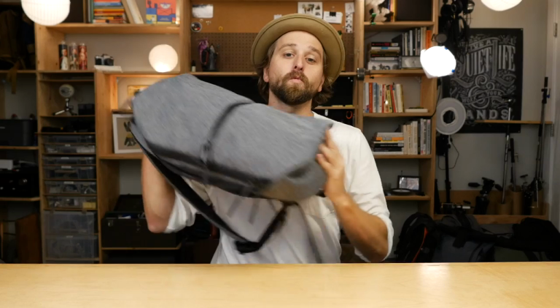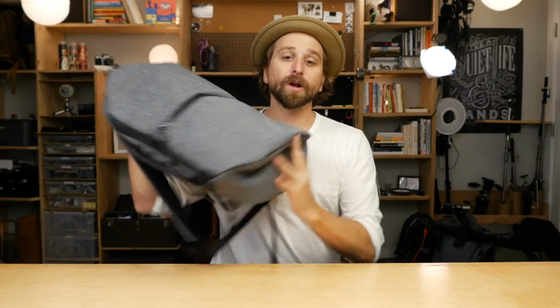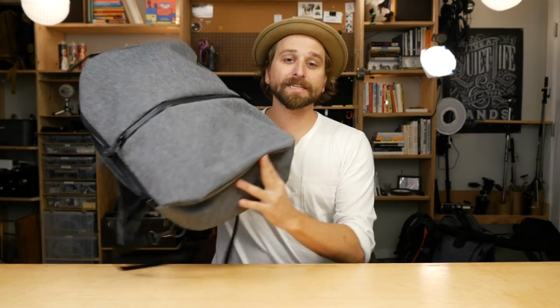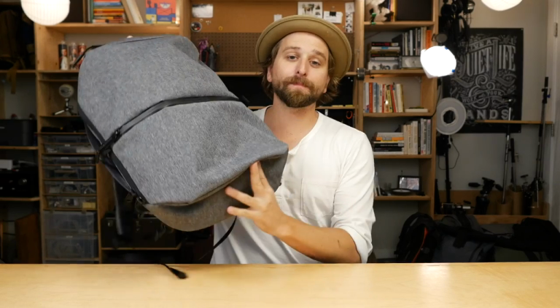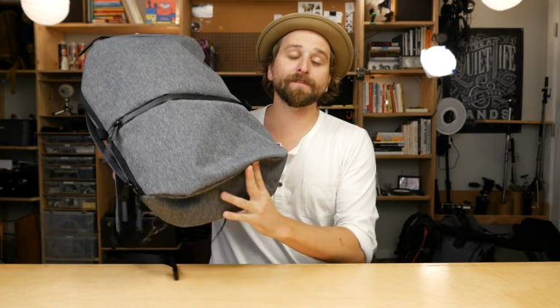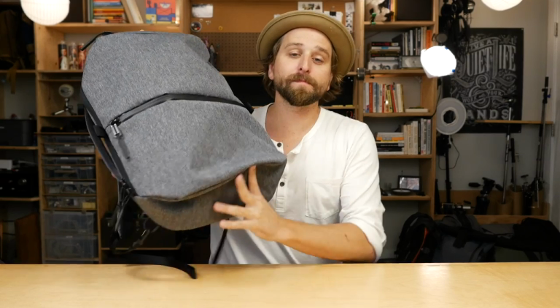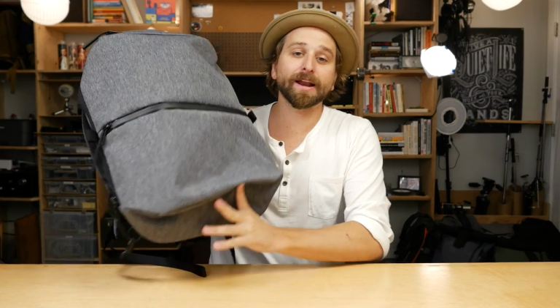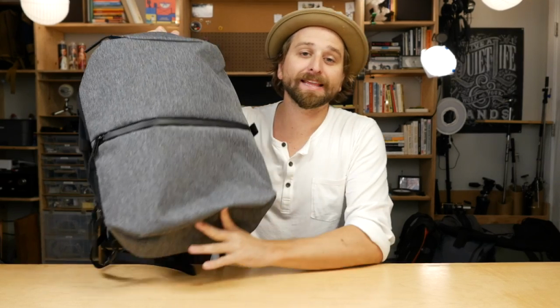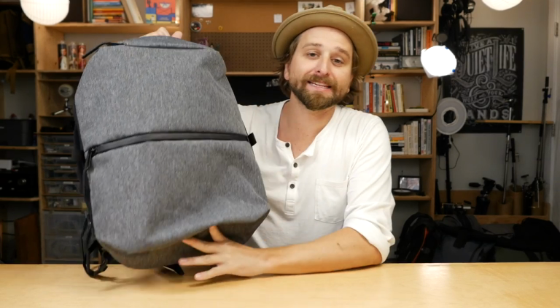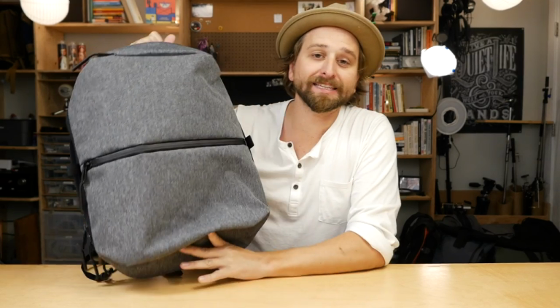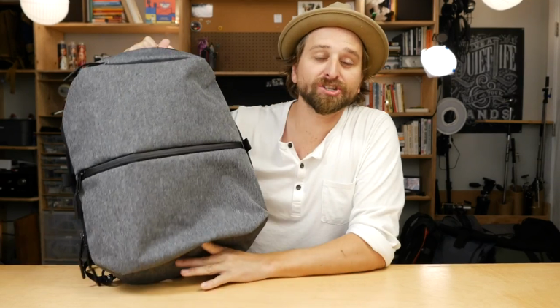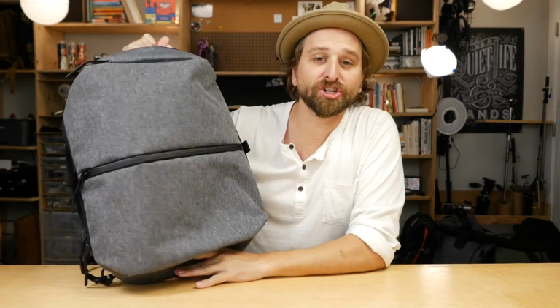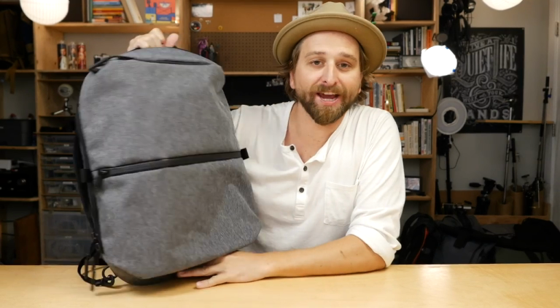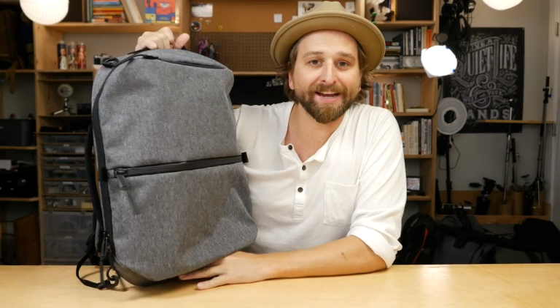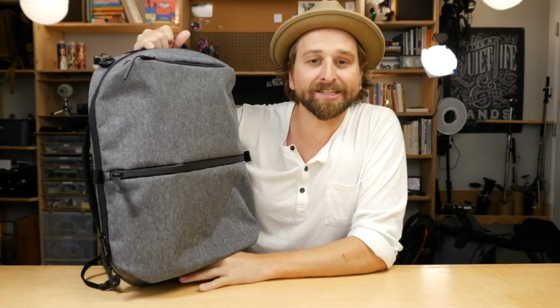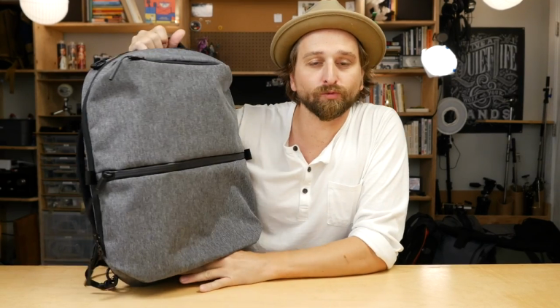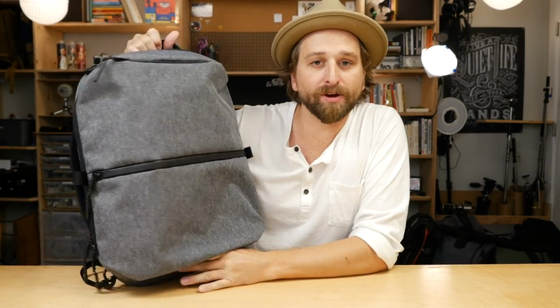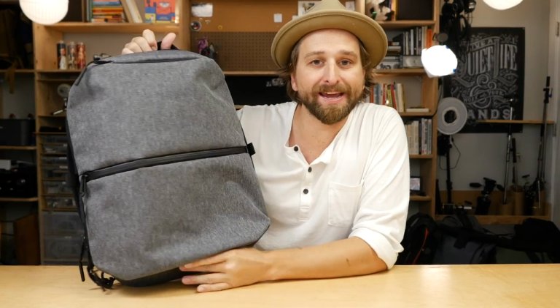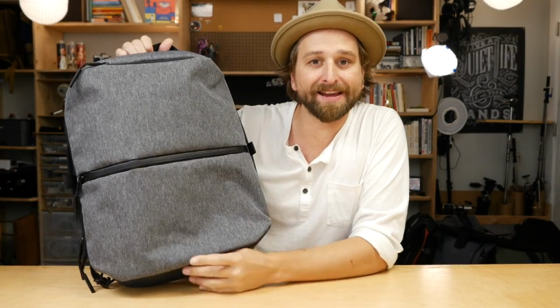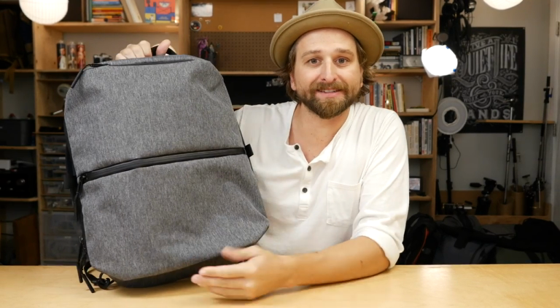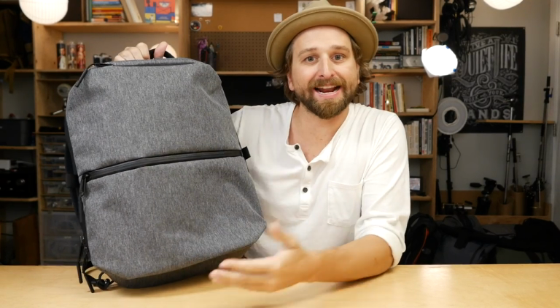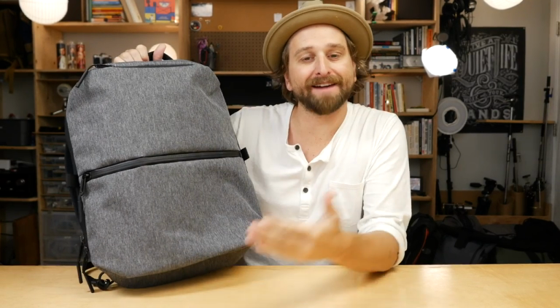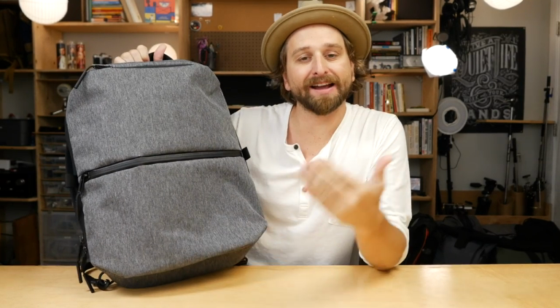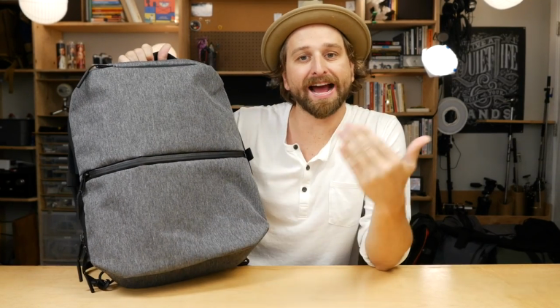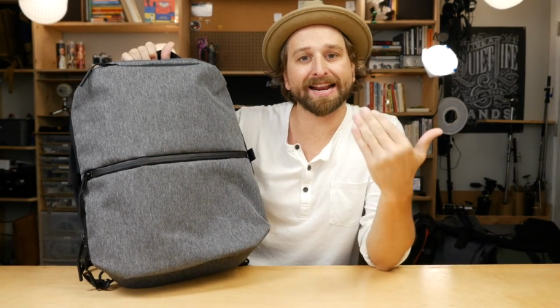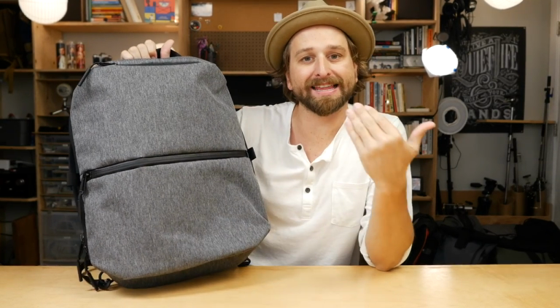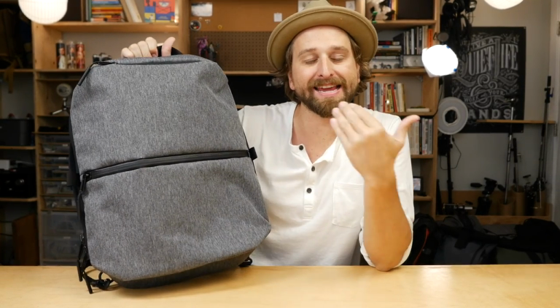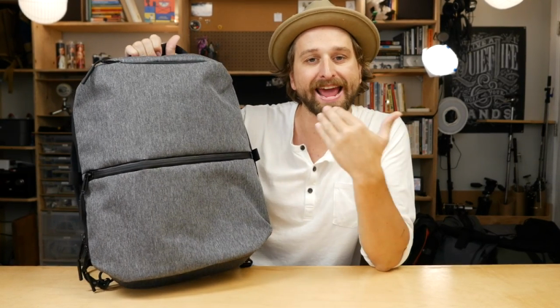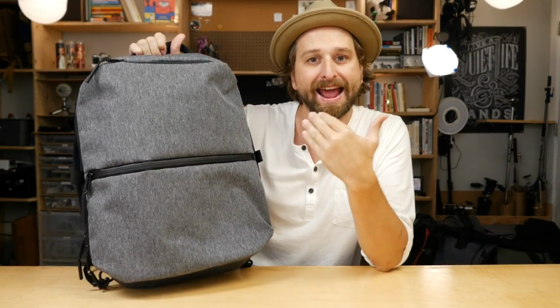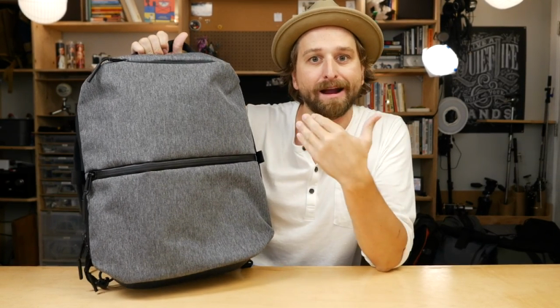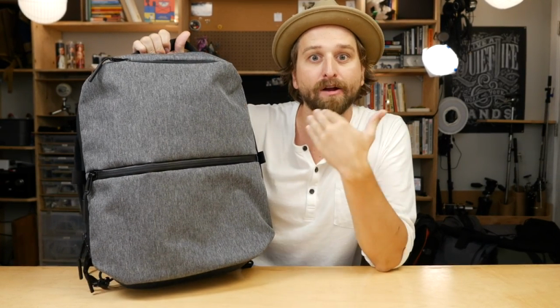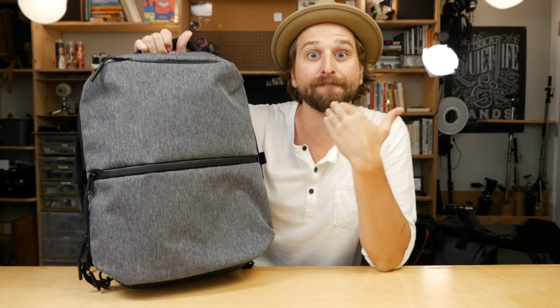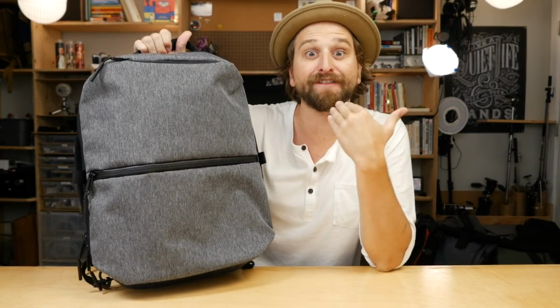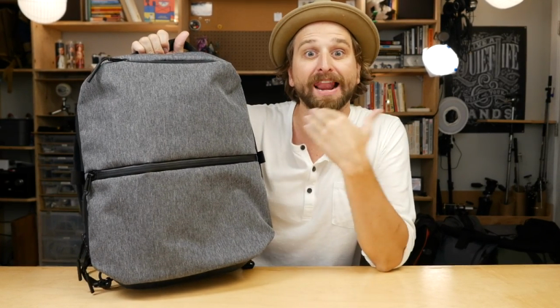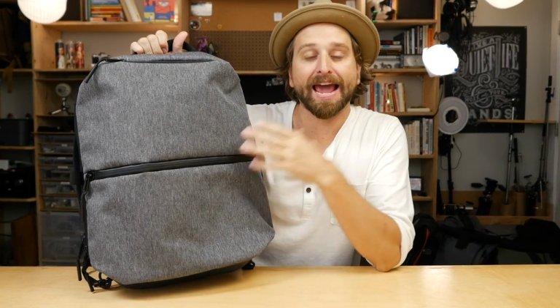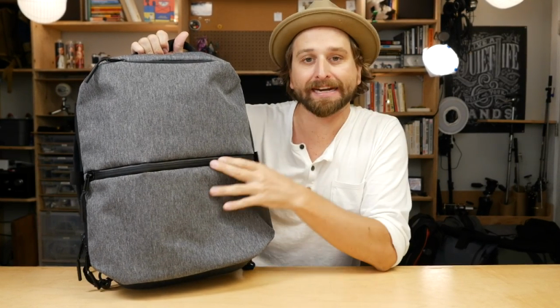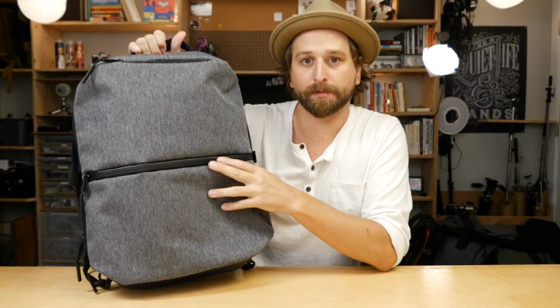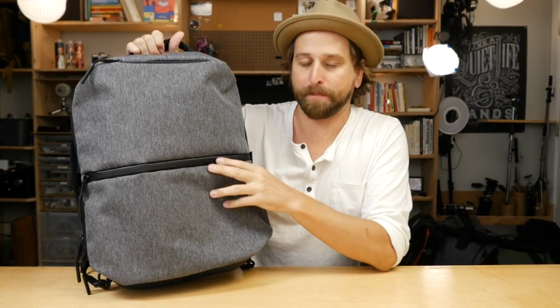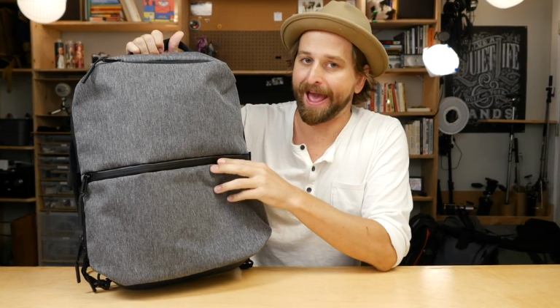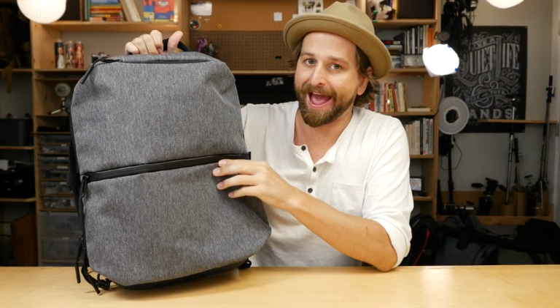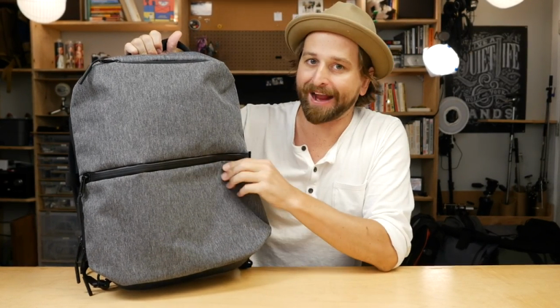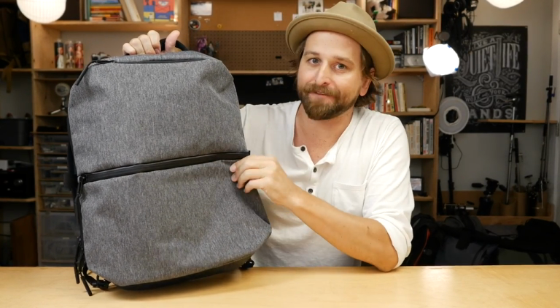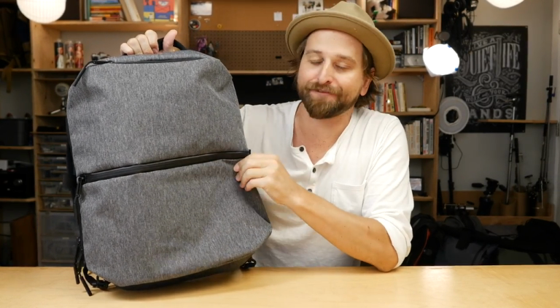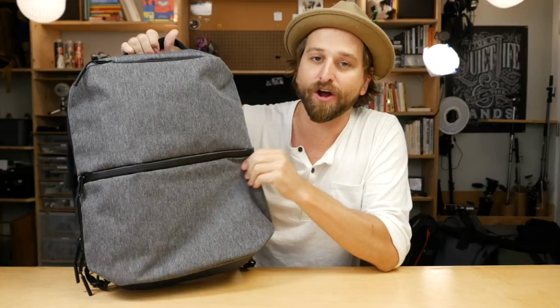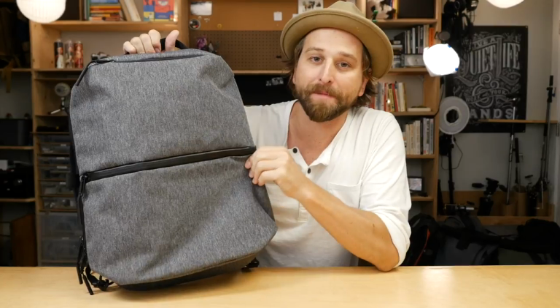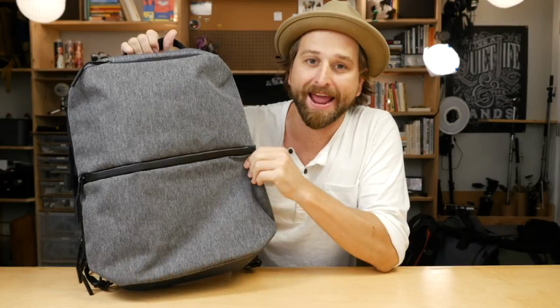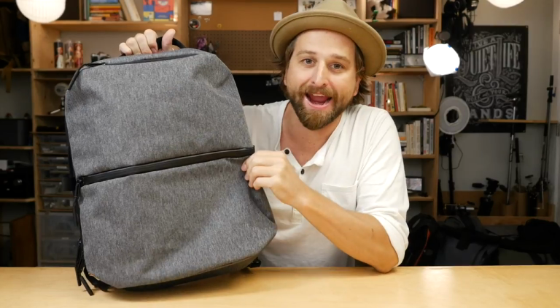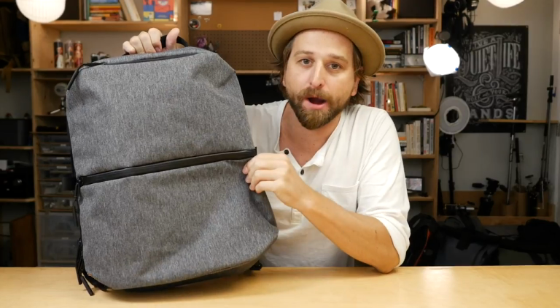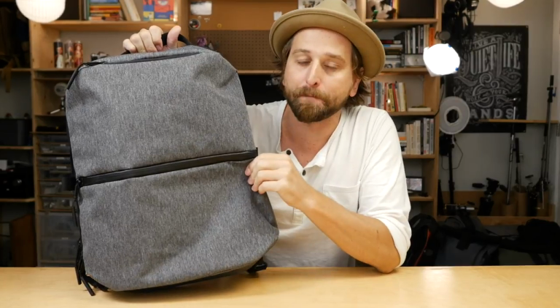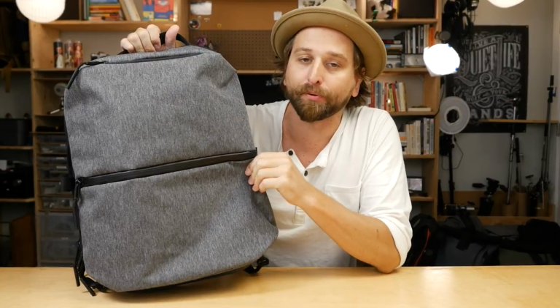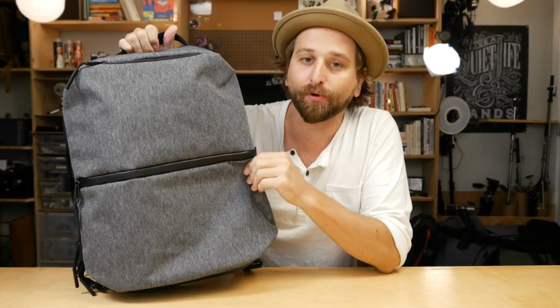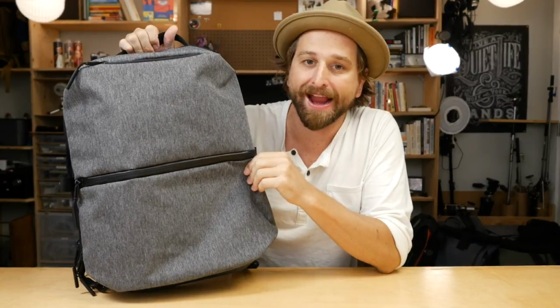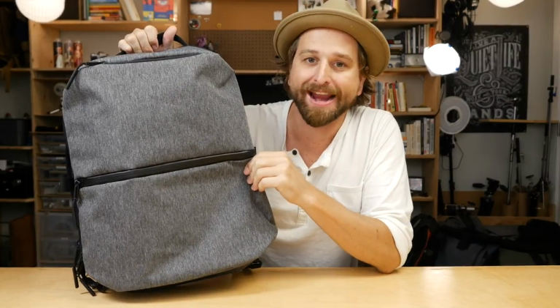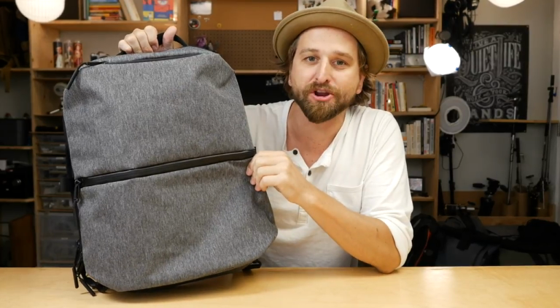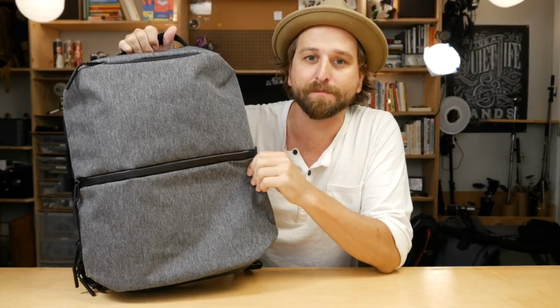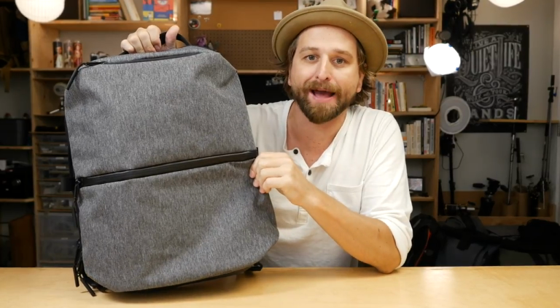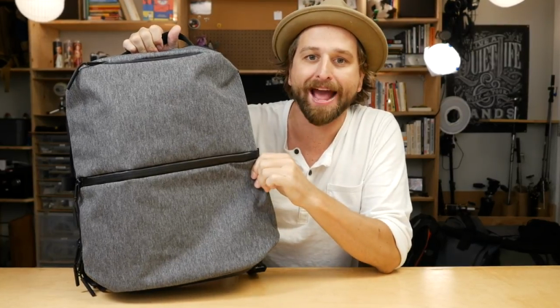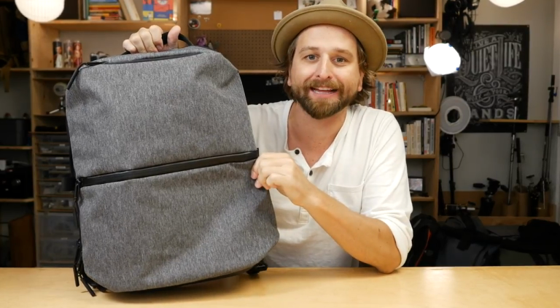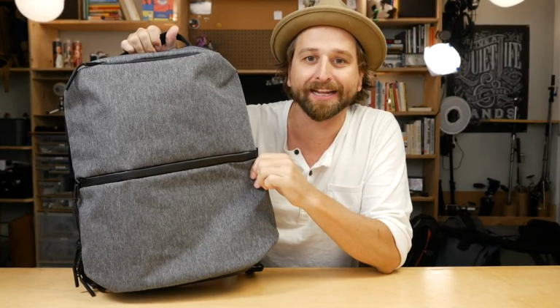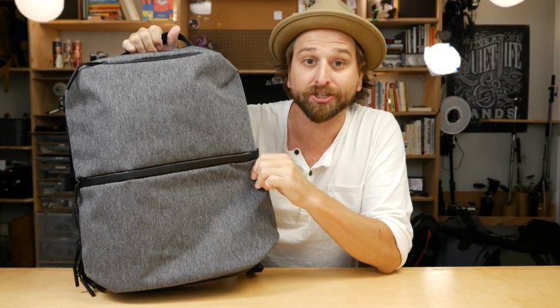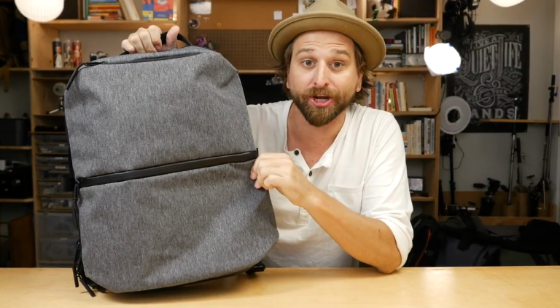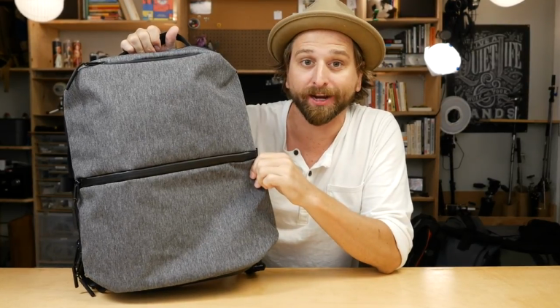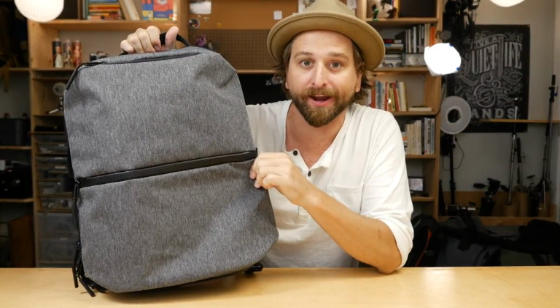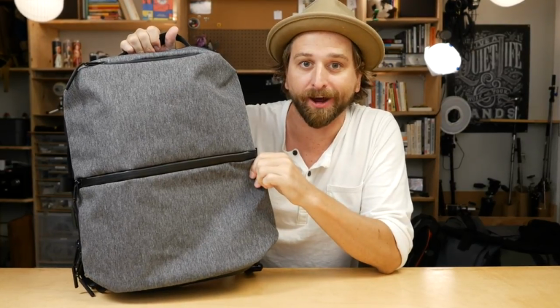What's up everybody? This is Chase Reeves and I've got the Air Flight Pack from AER. Brand new bag. Let's check it out.